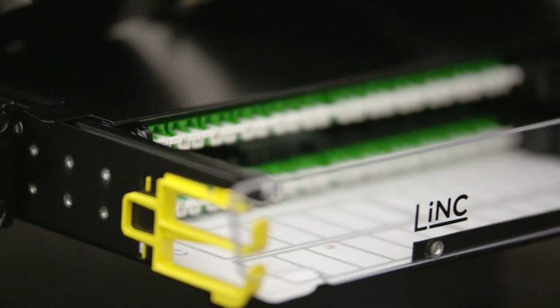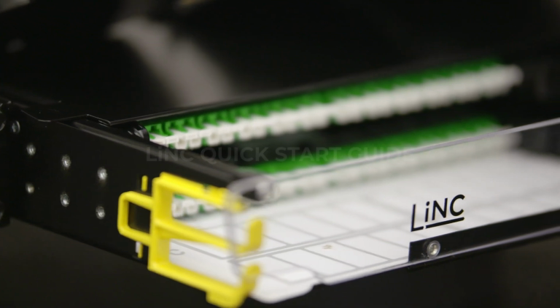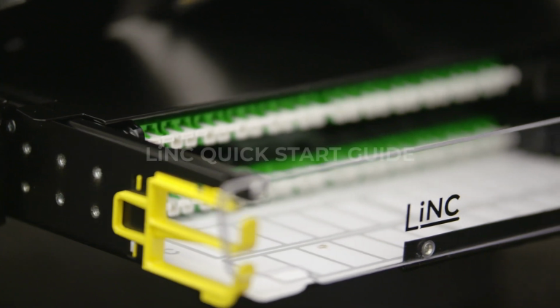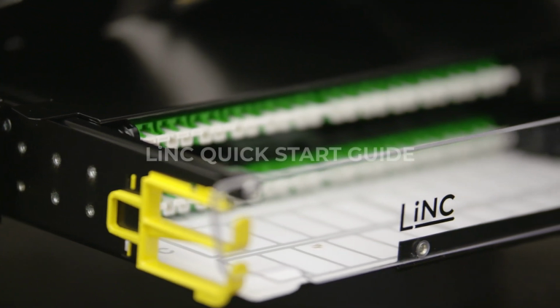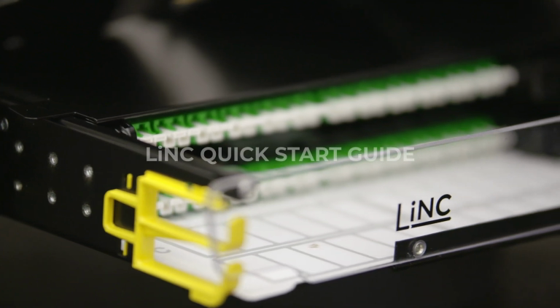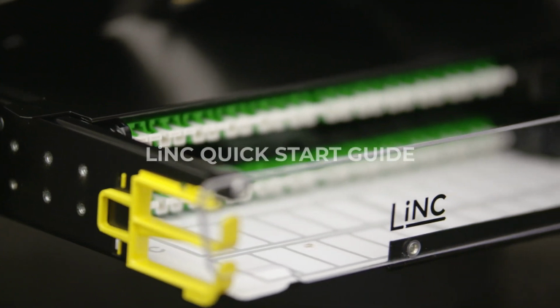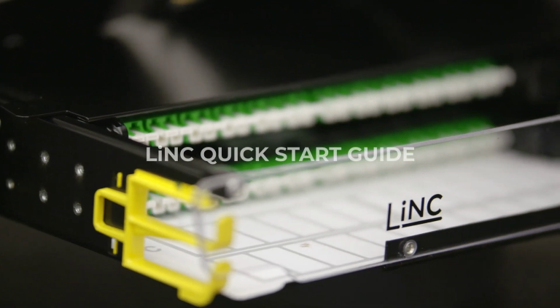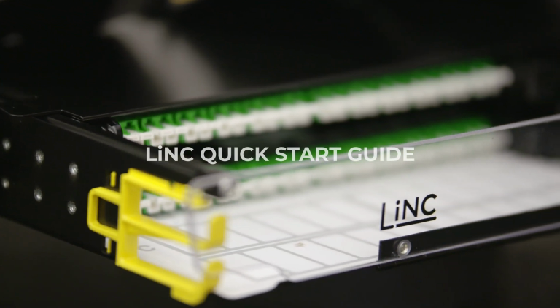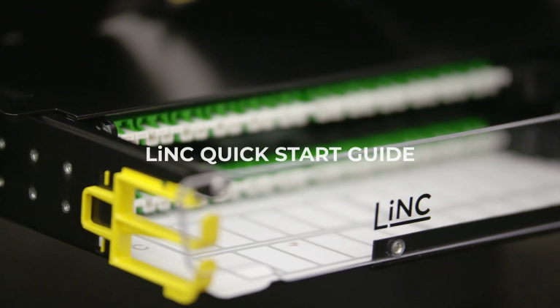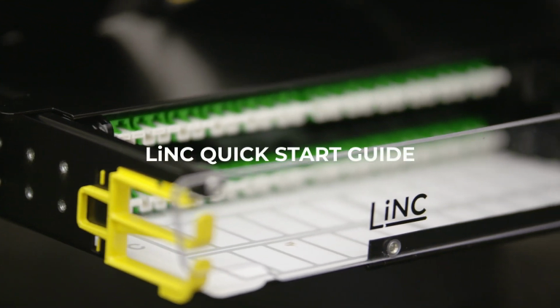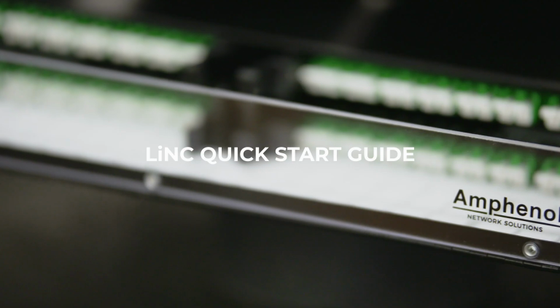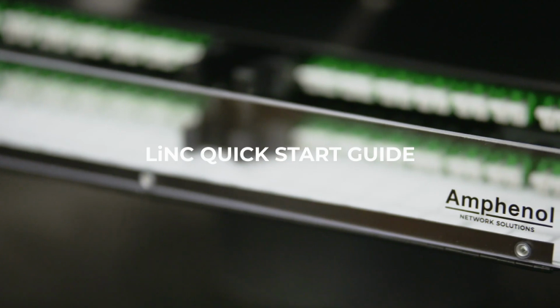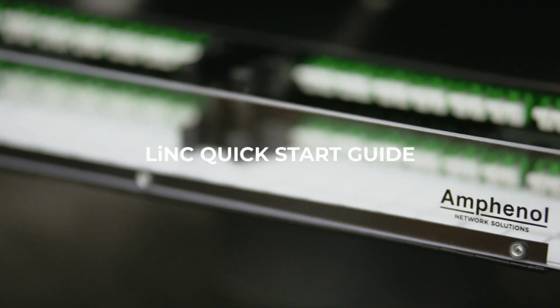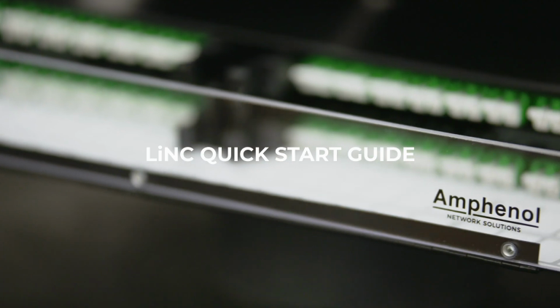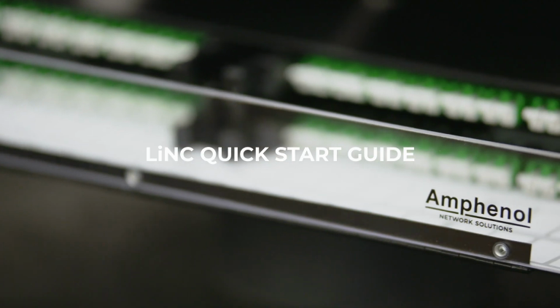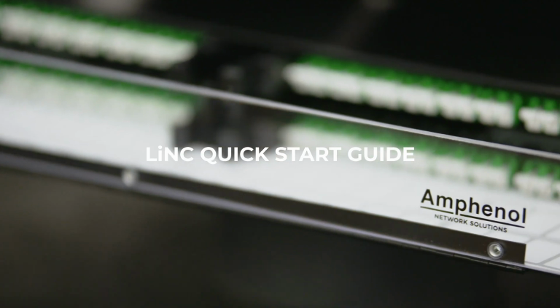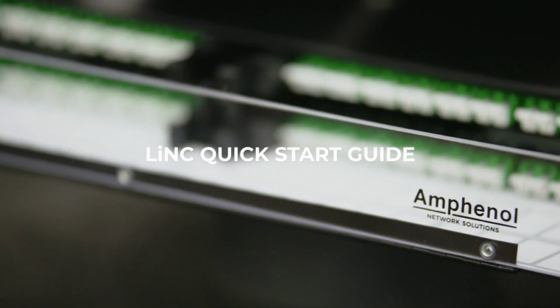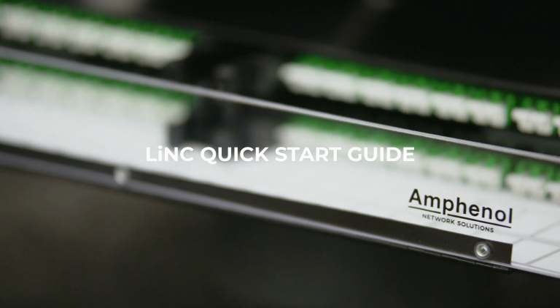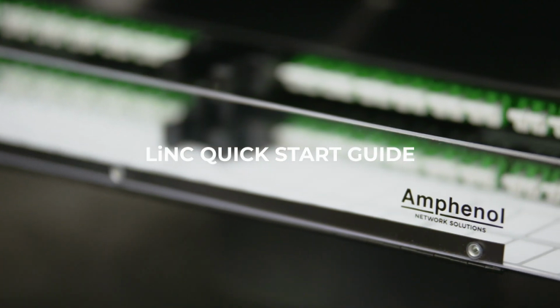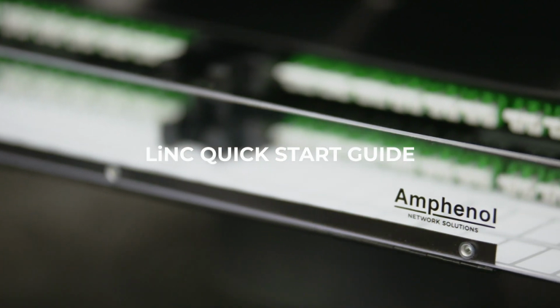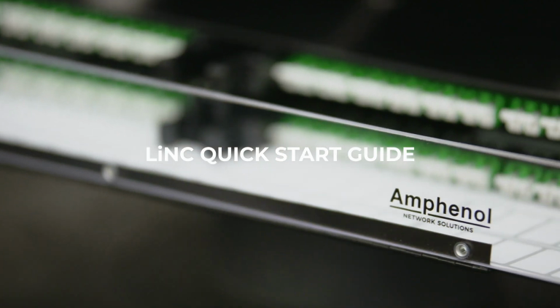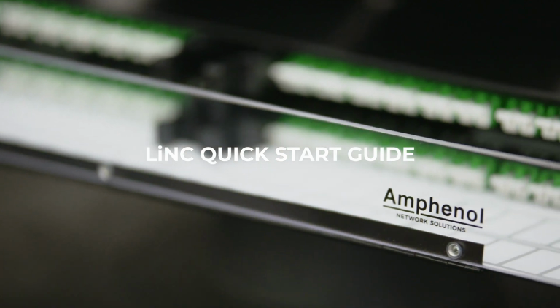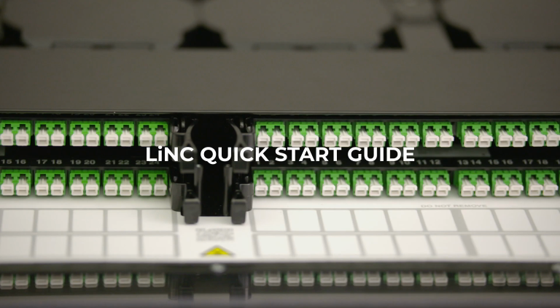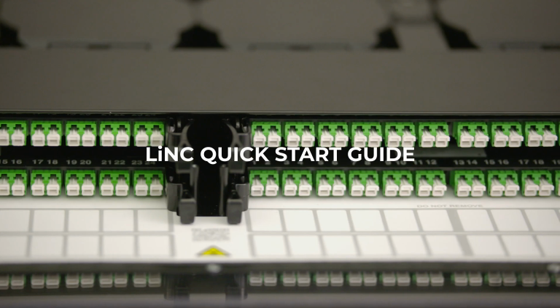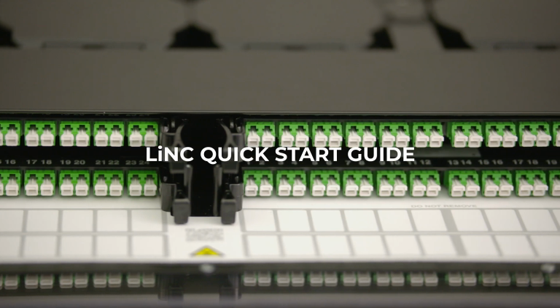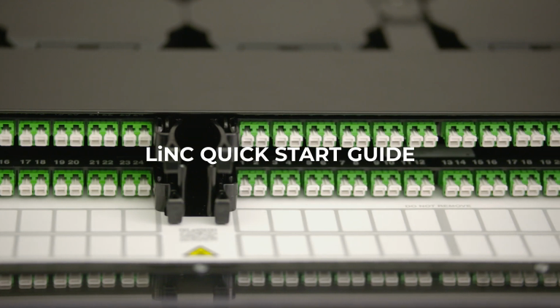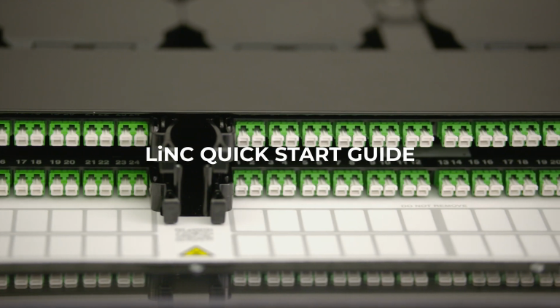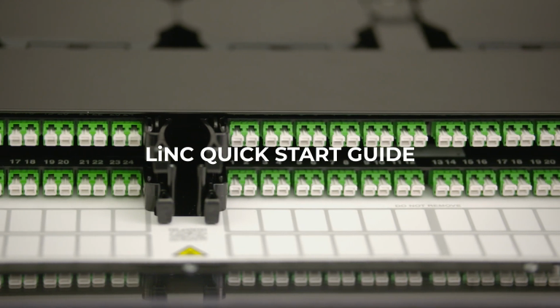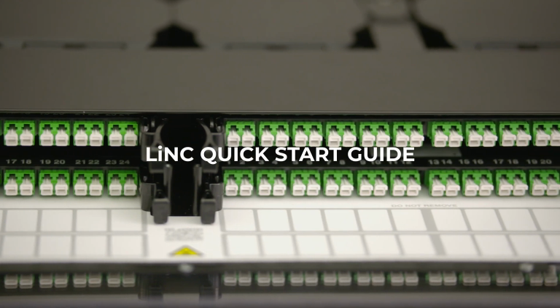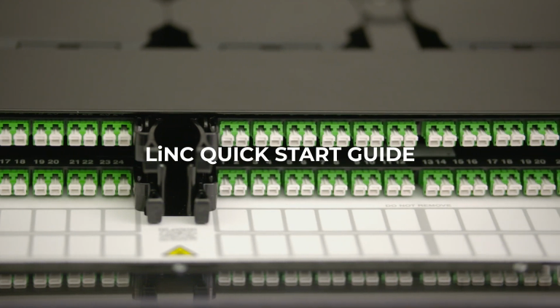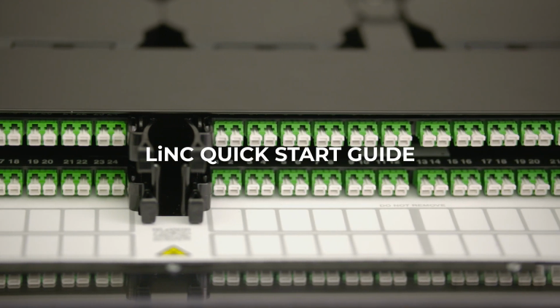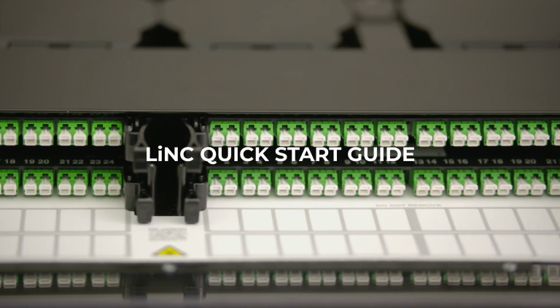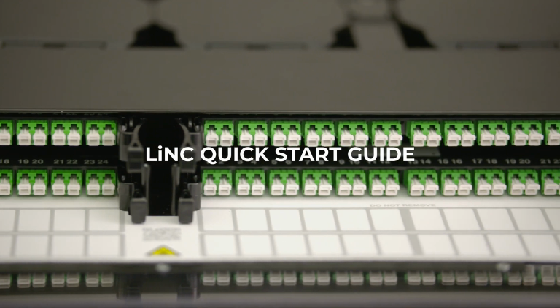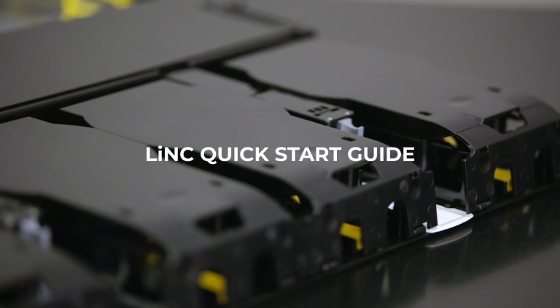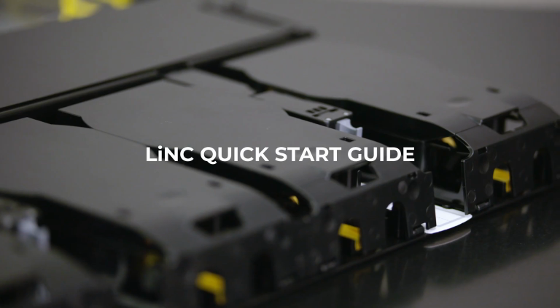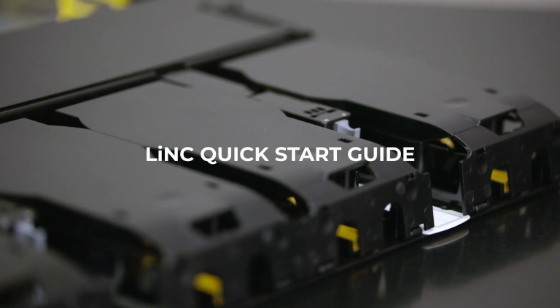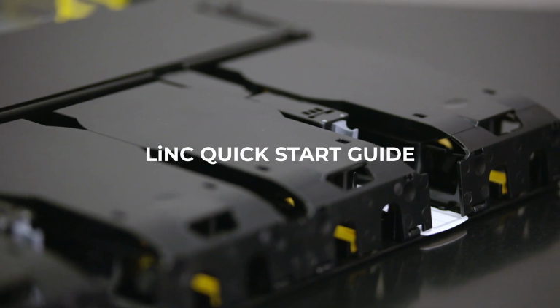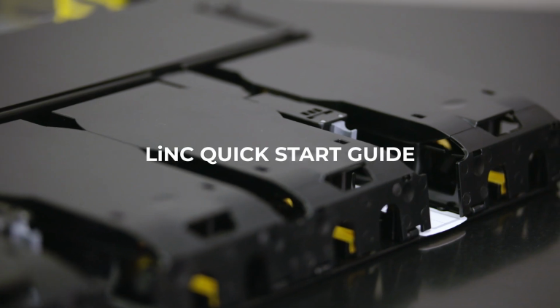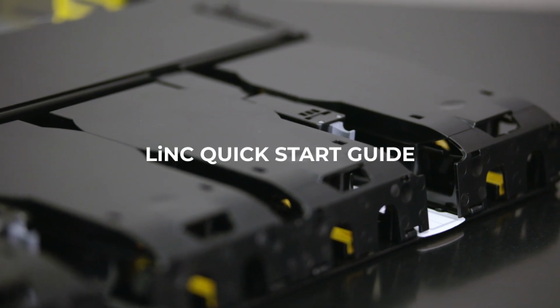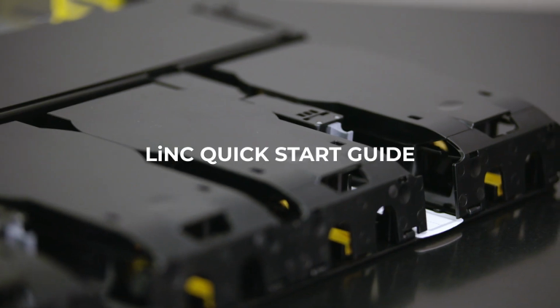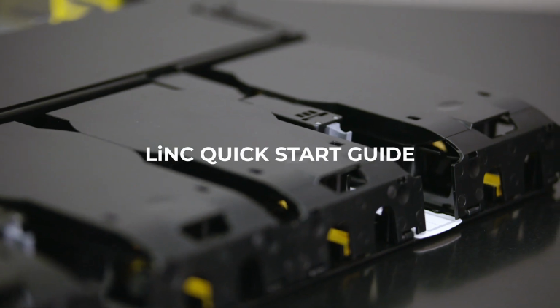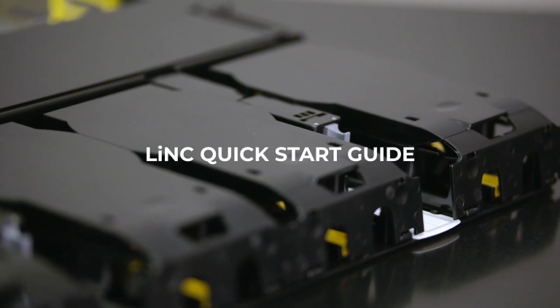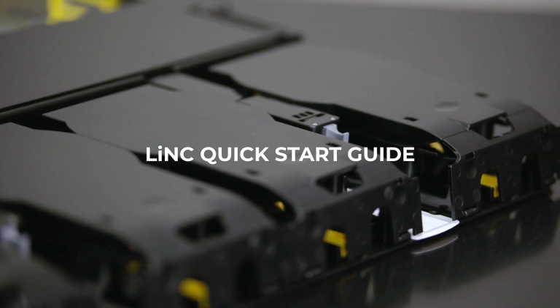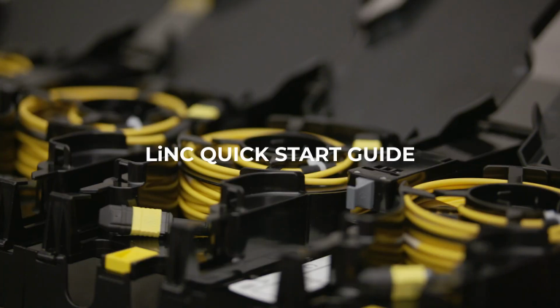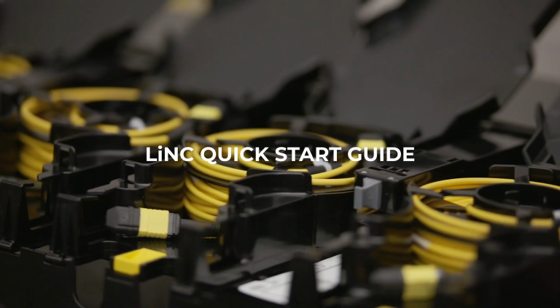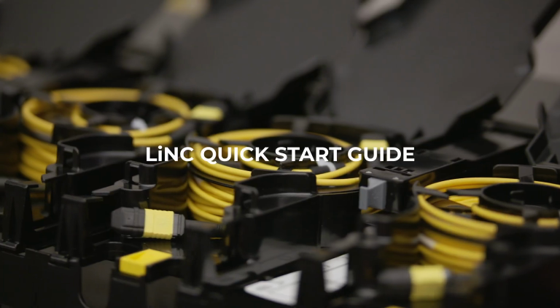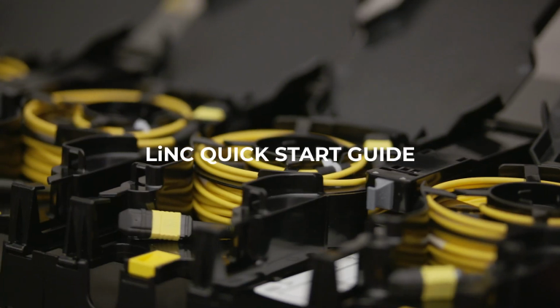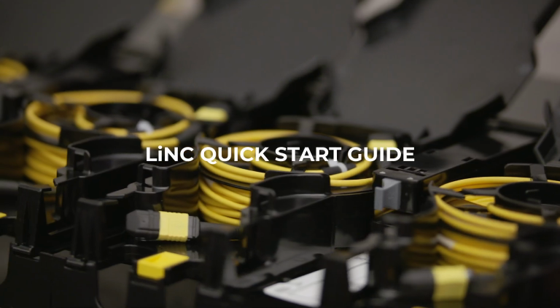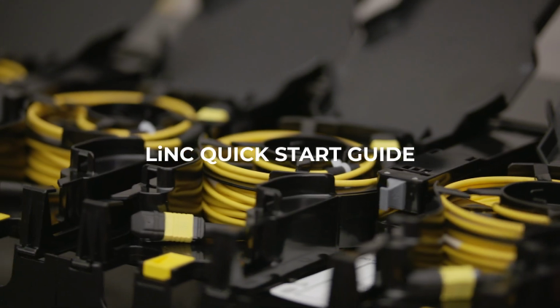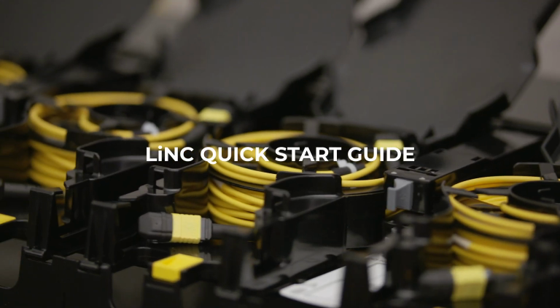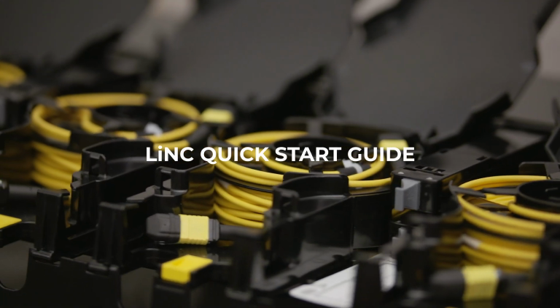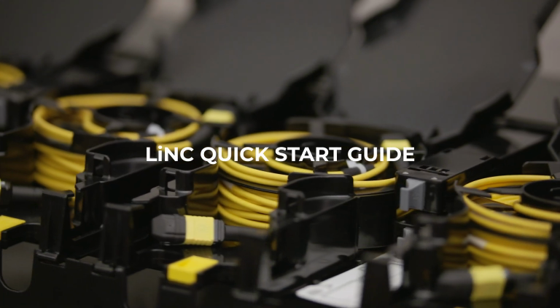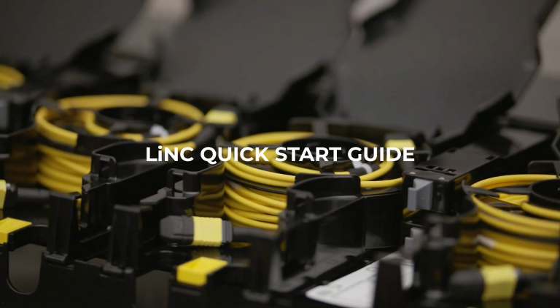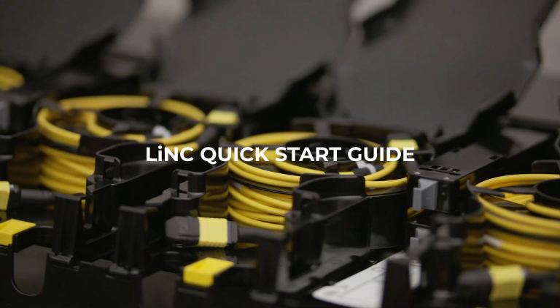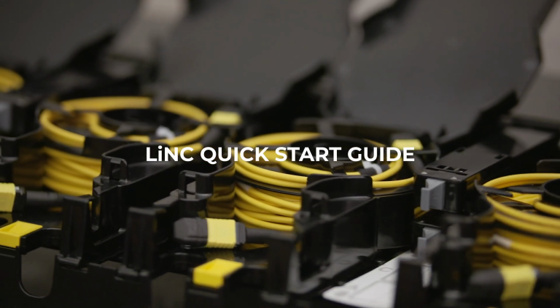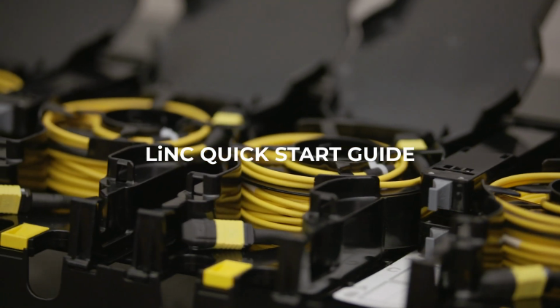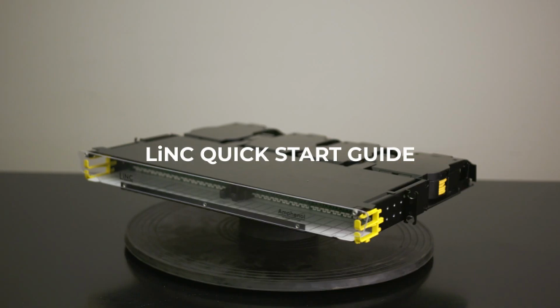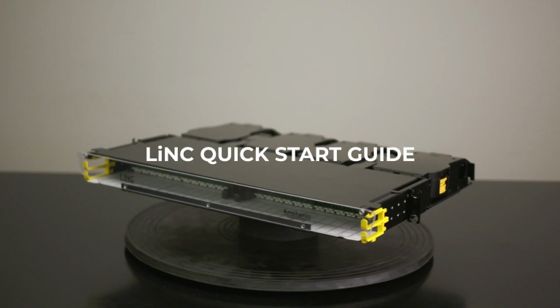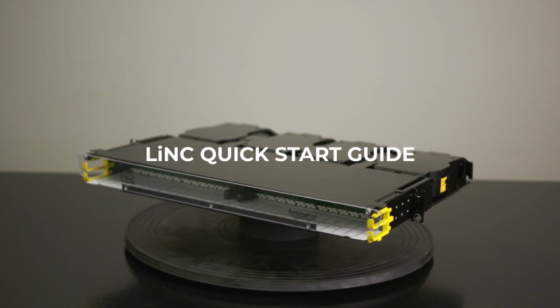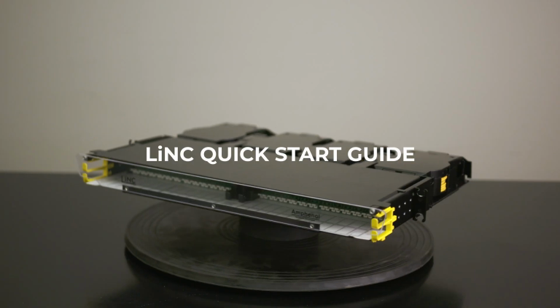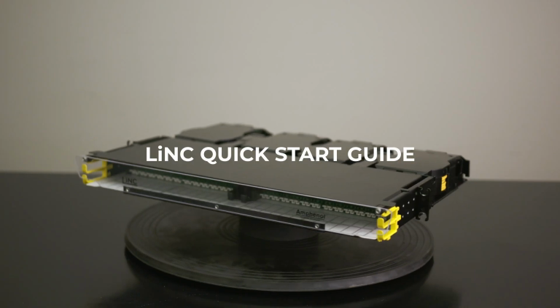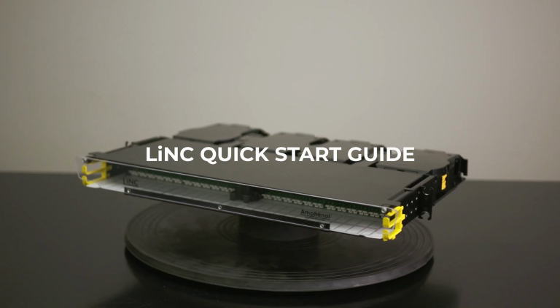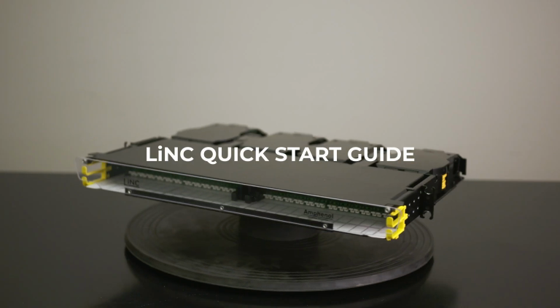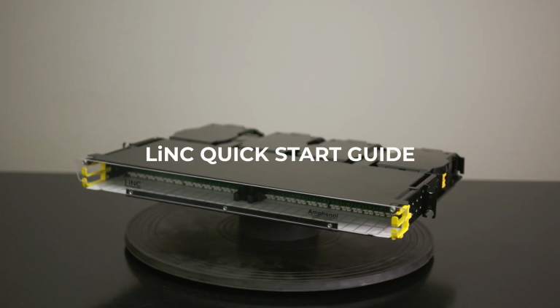Thank you for choosing the Amphenol Link panel for your deployment. This guide will provide a short tutorial to help you get started quickly.